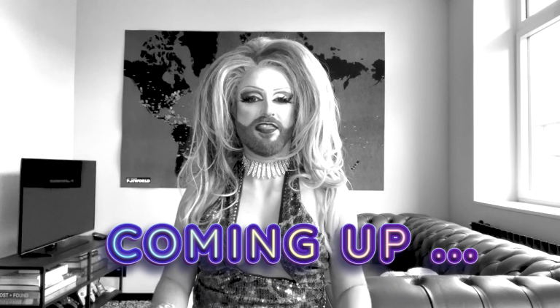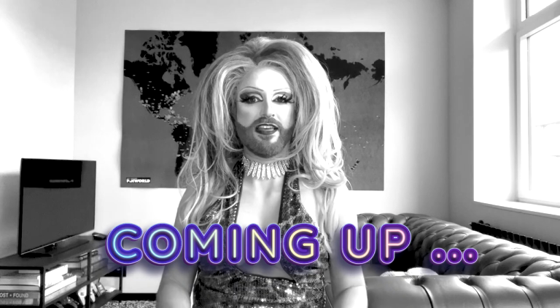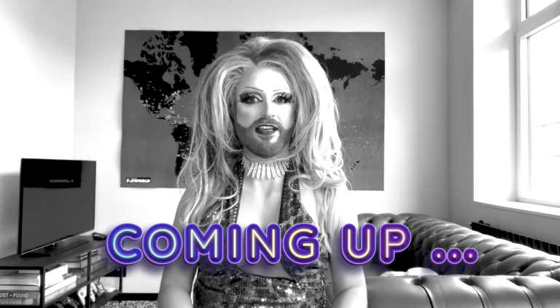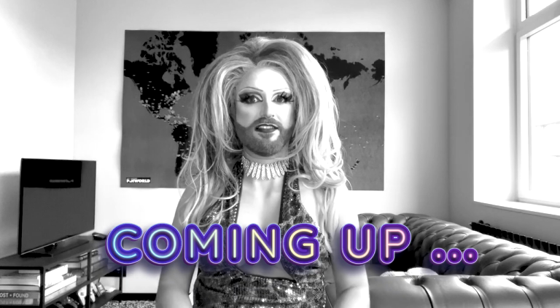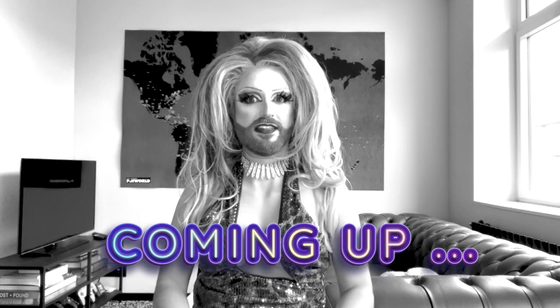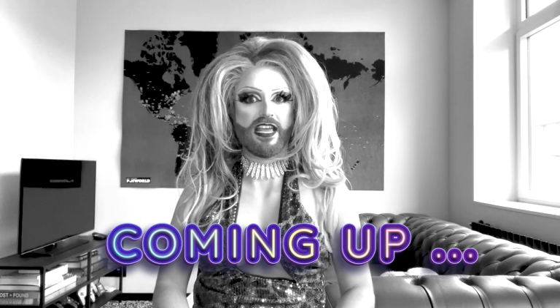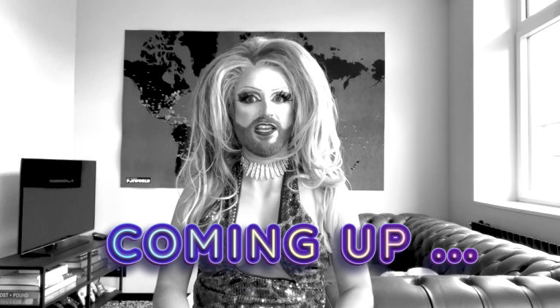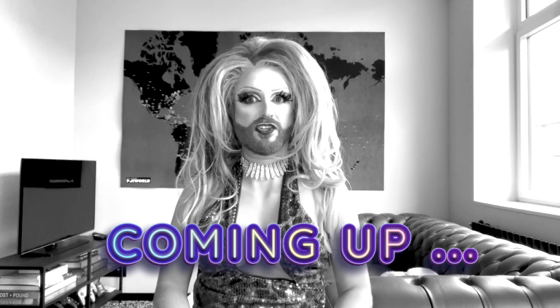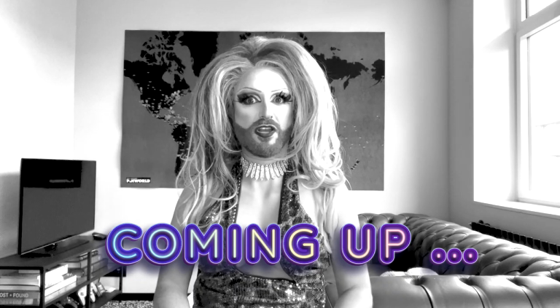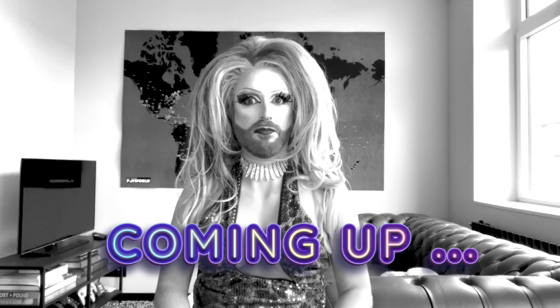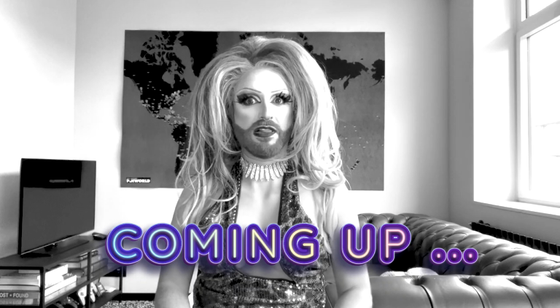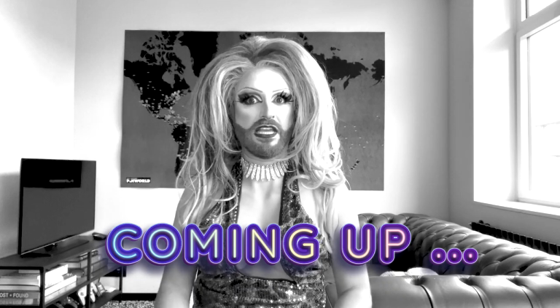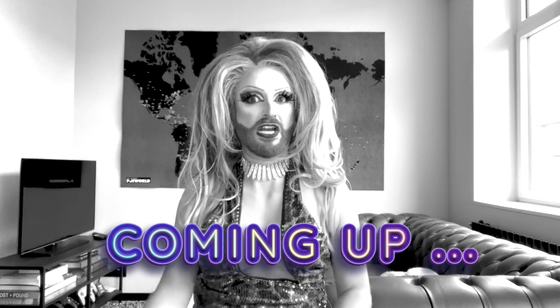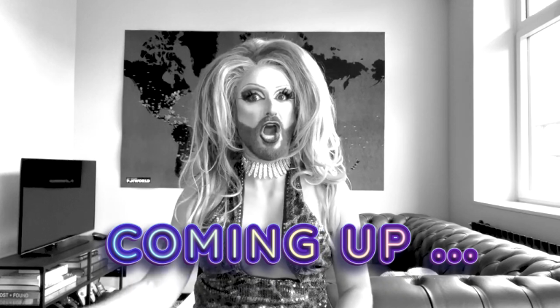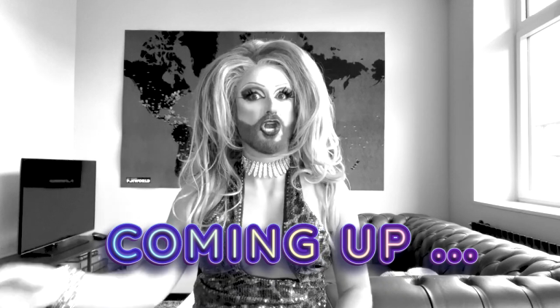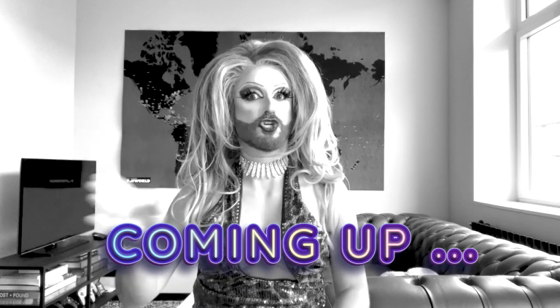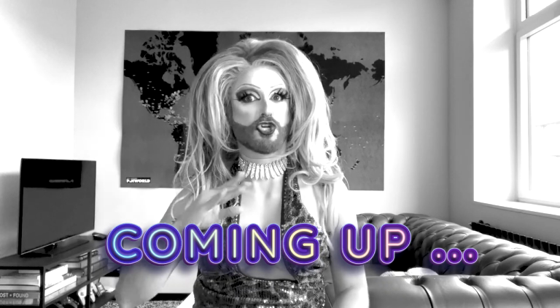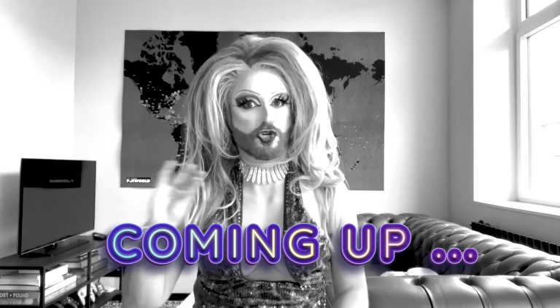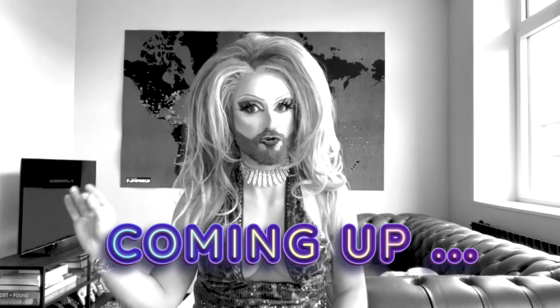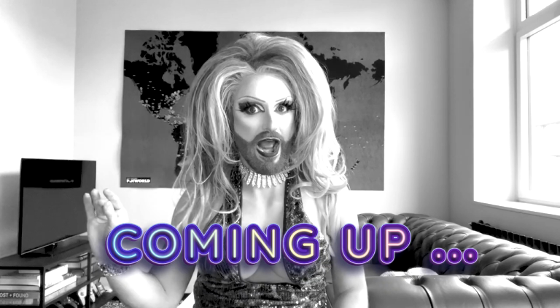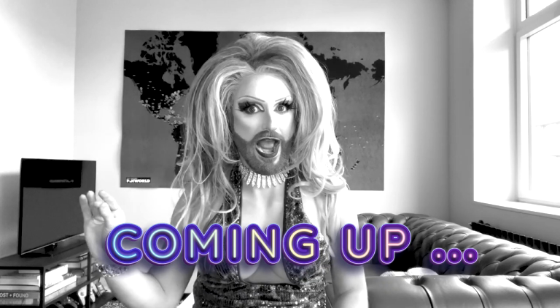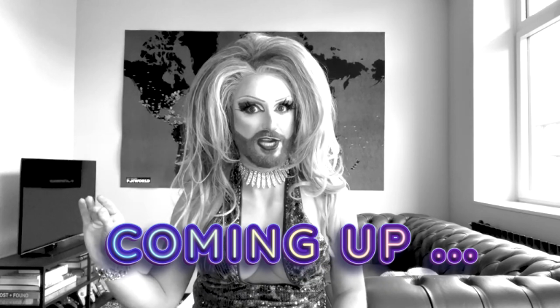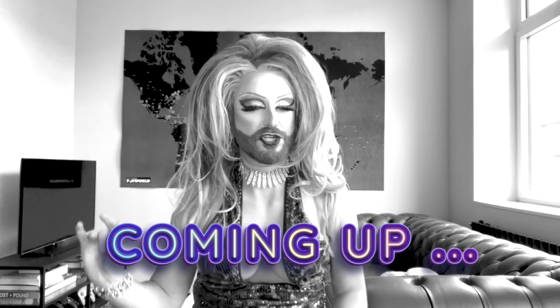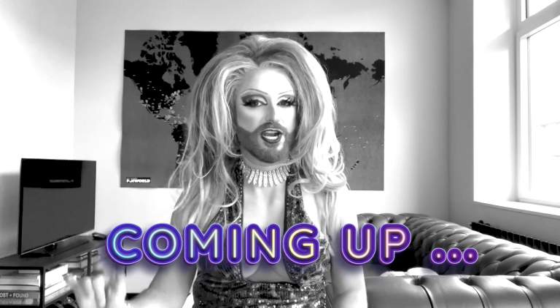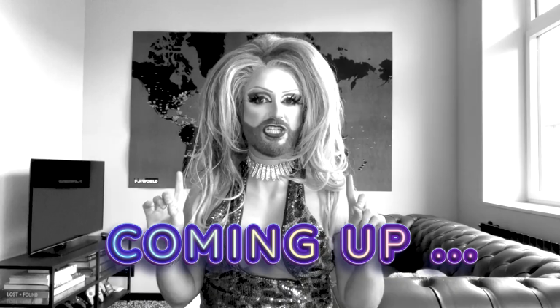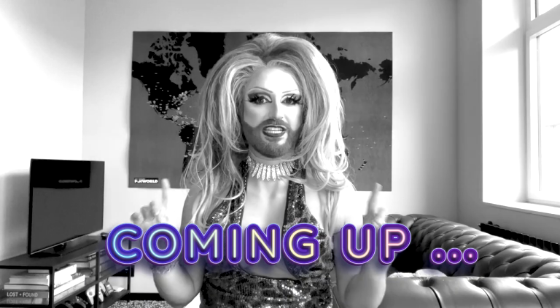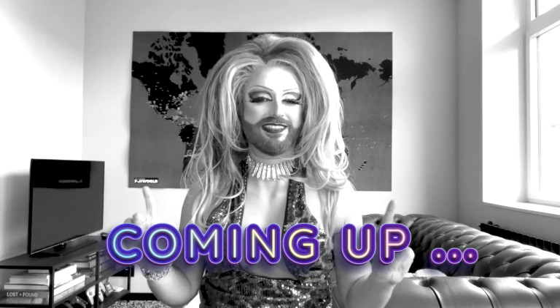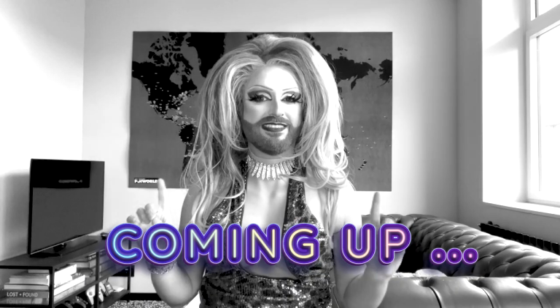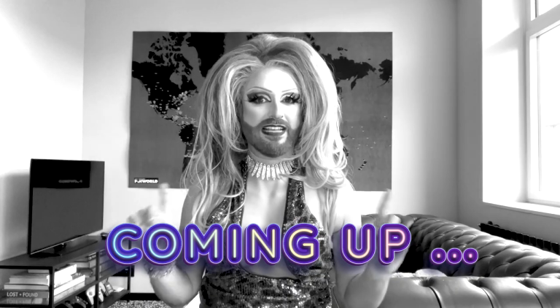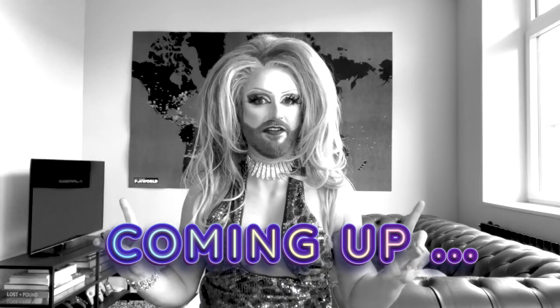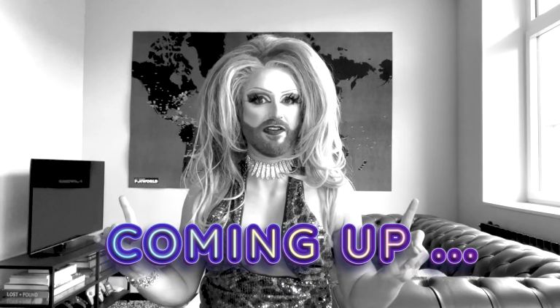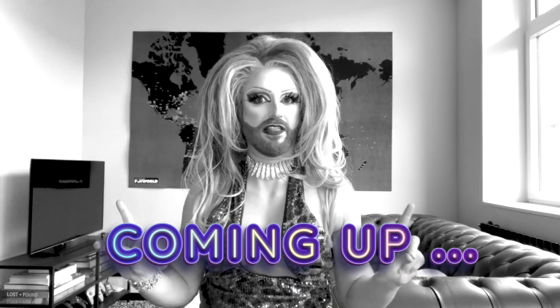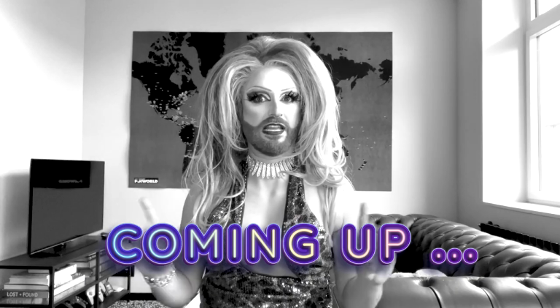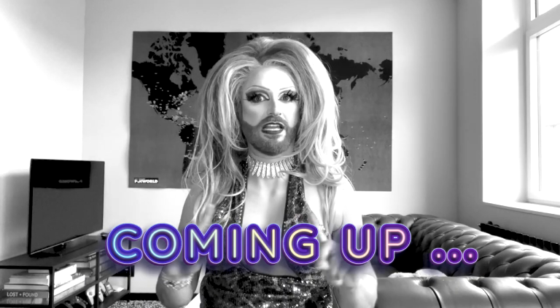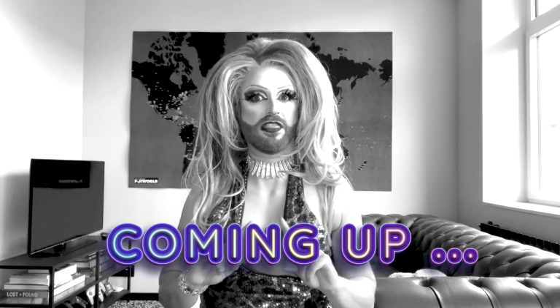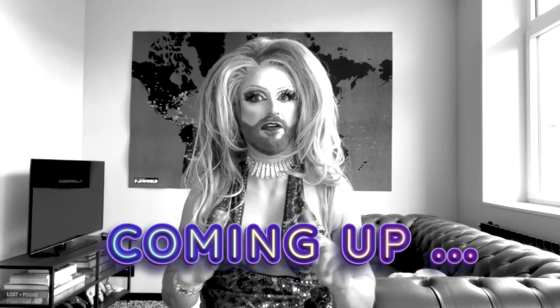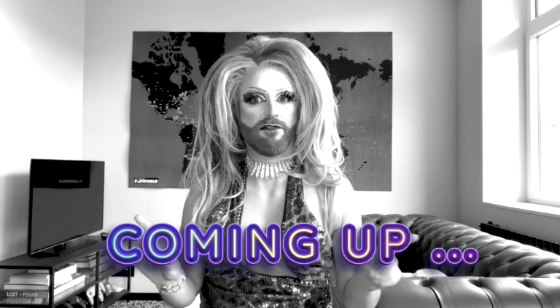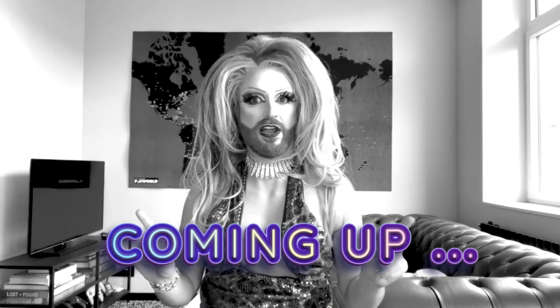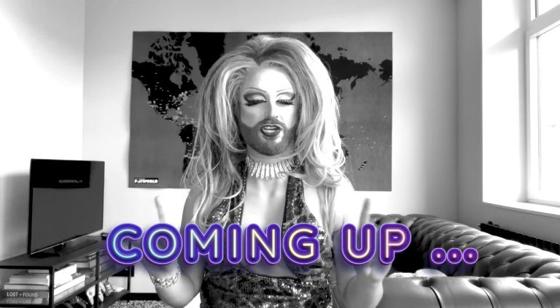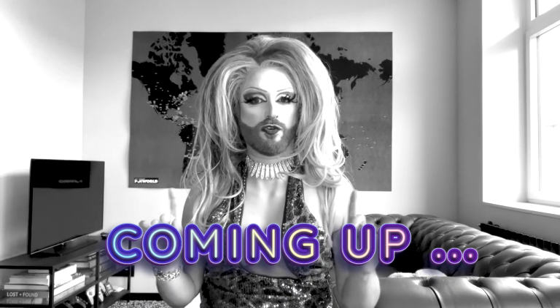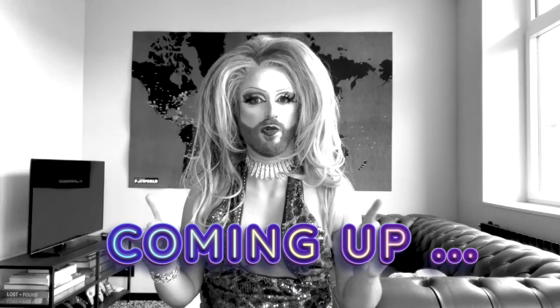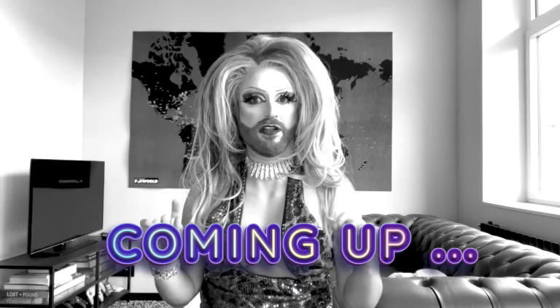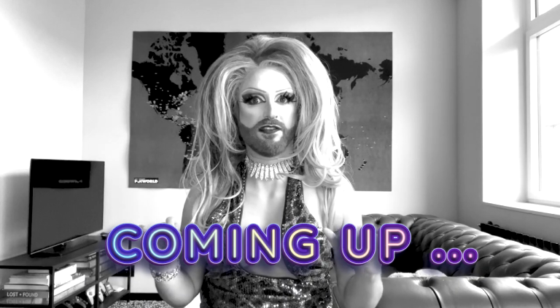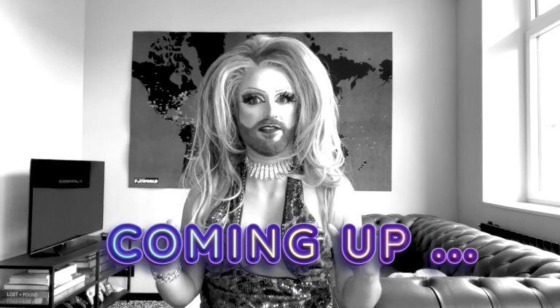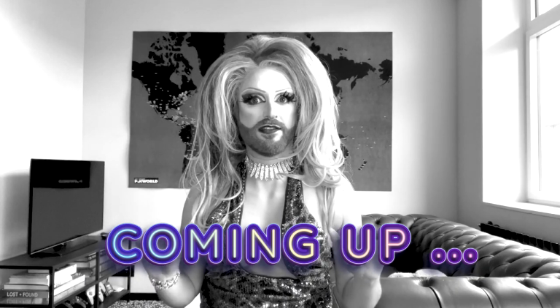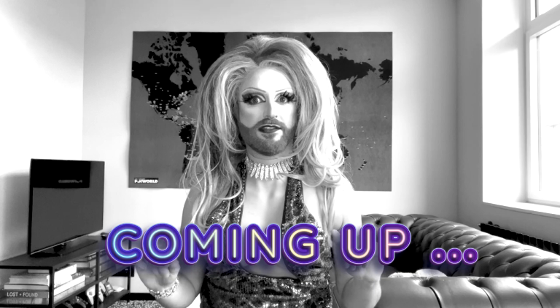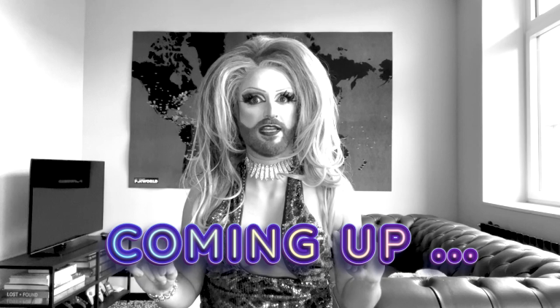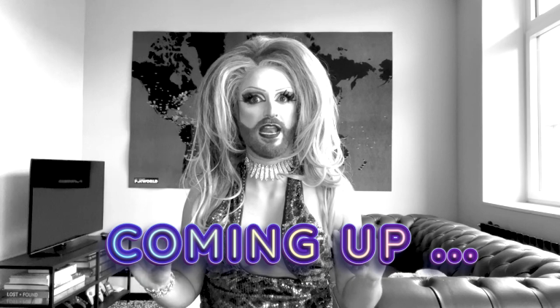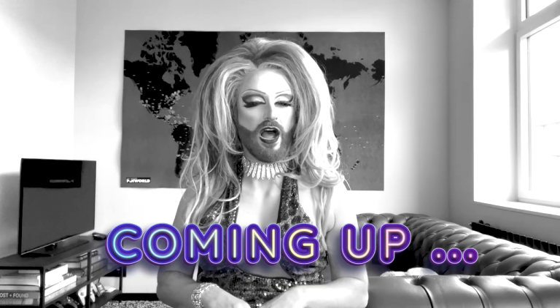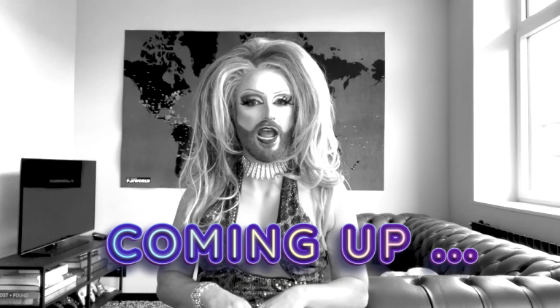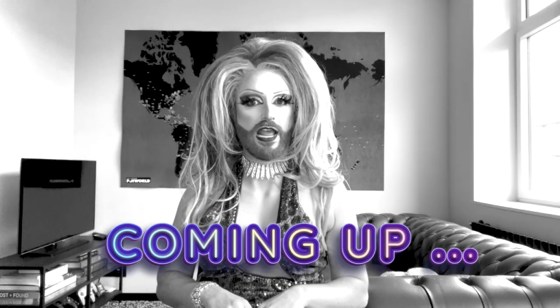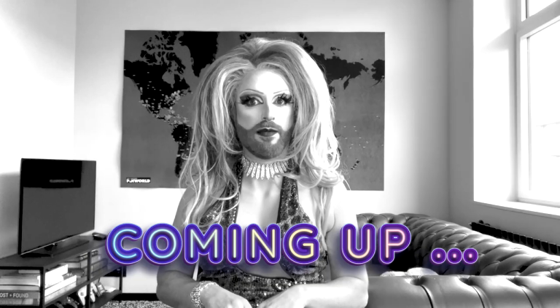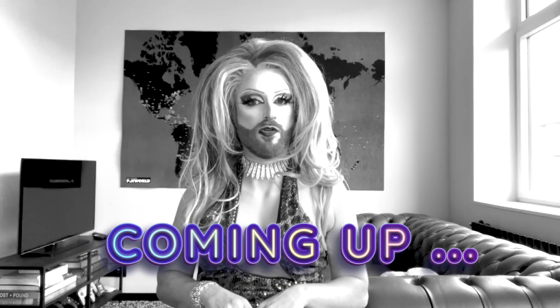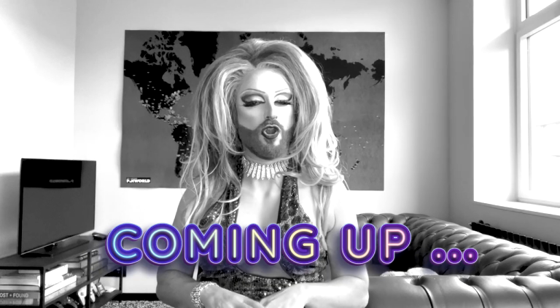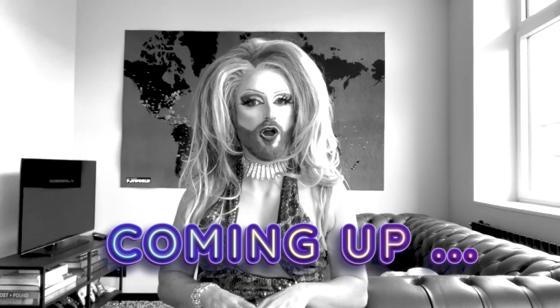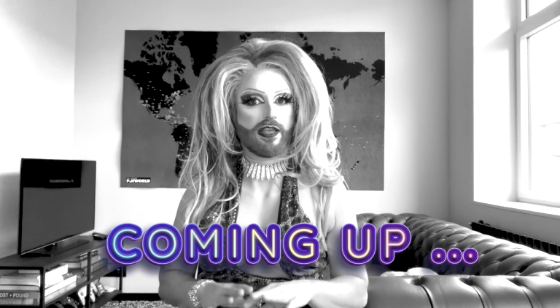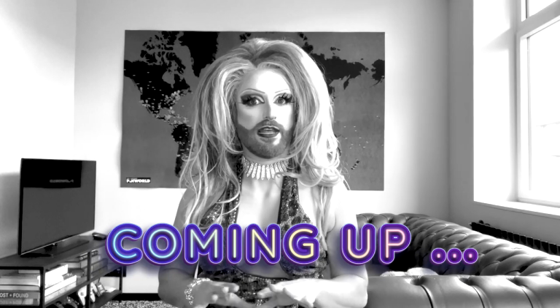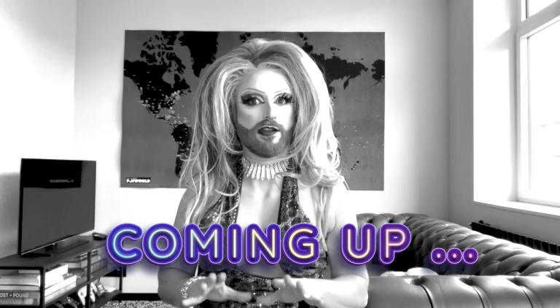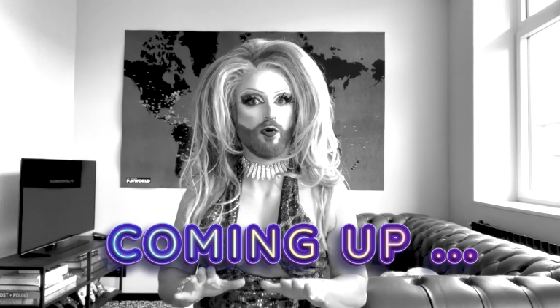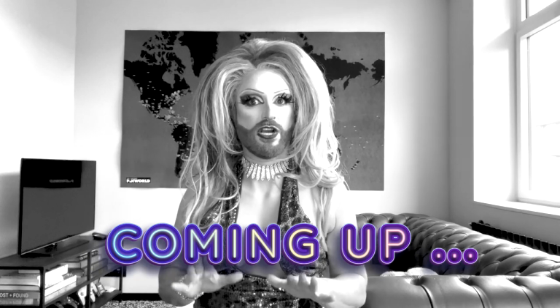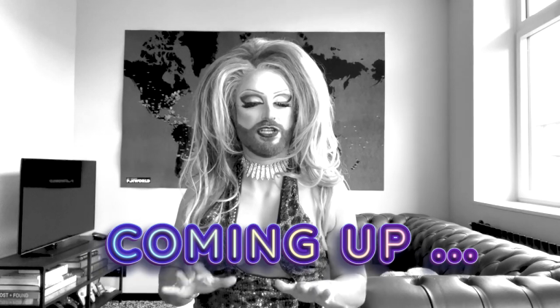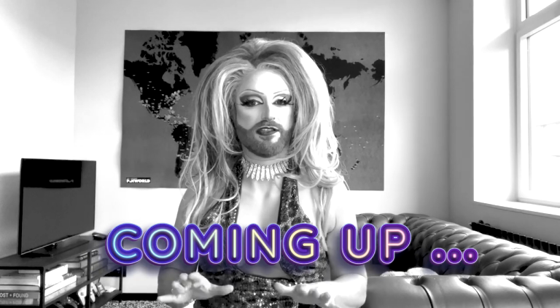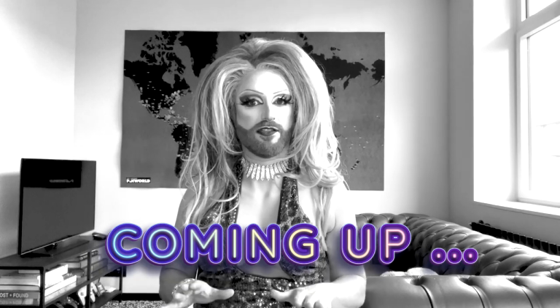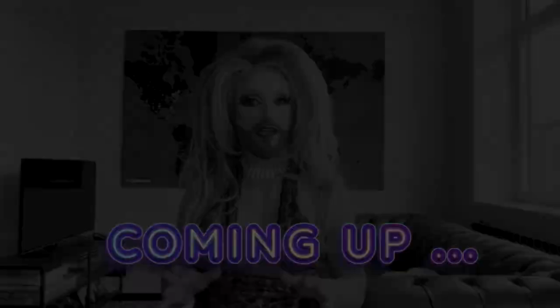This is complete trash. She is definitely the fashion queen of this season. I am not getting why she's still there.